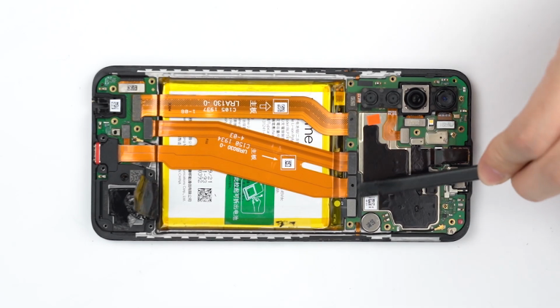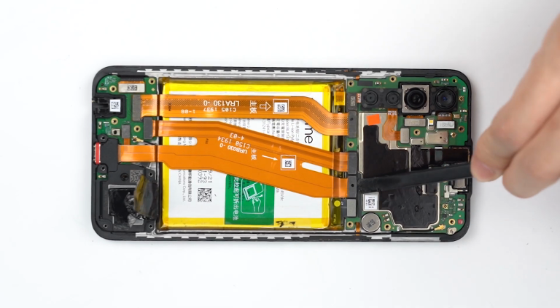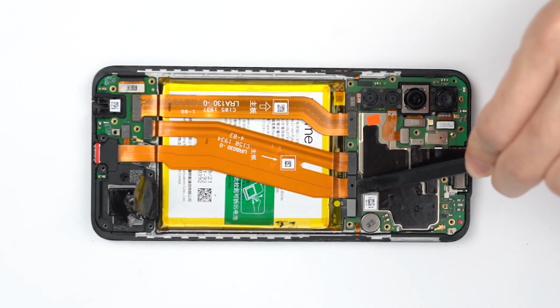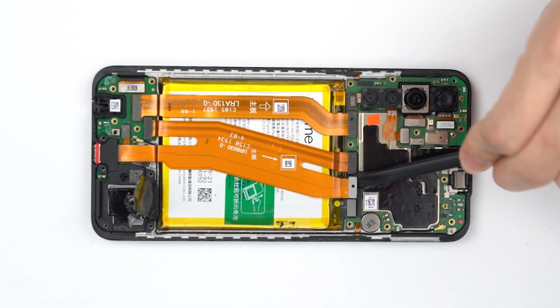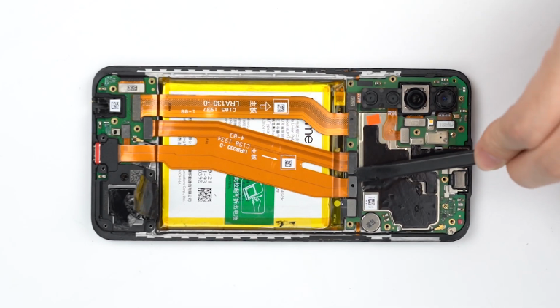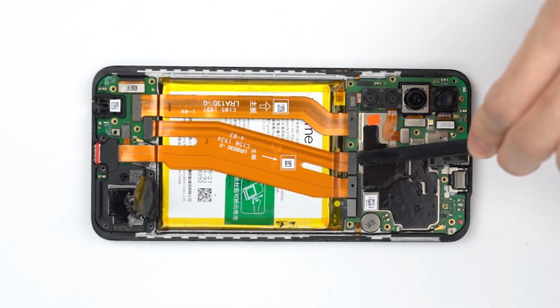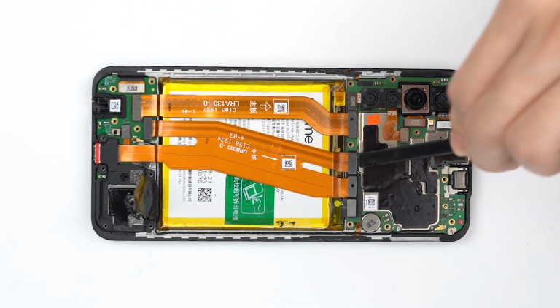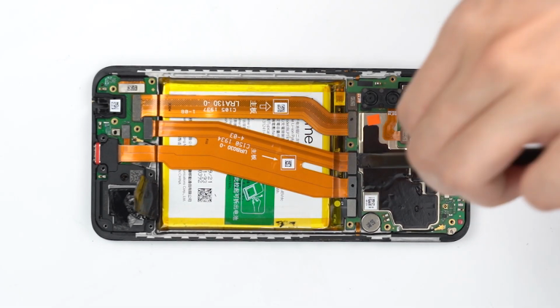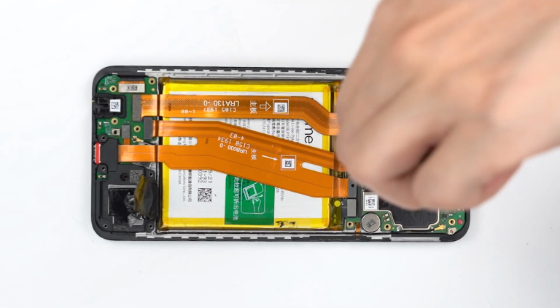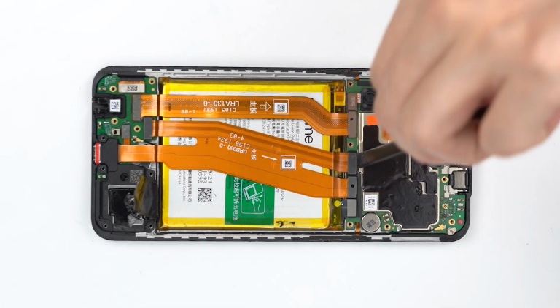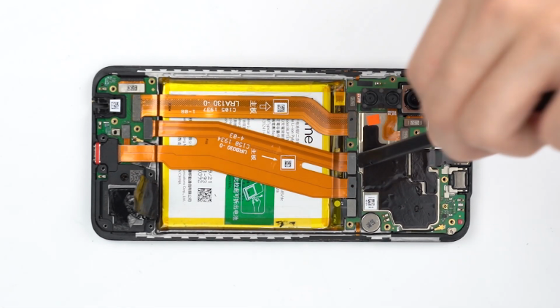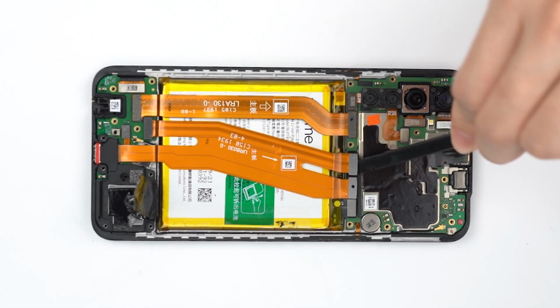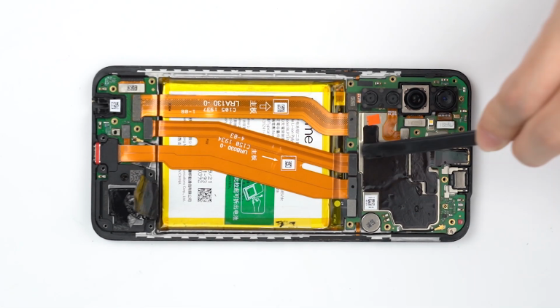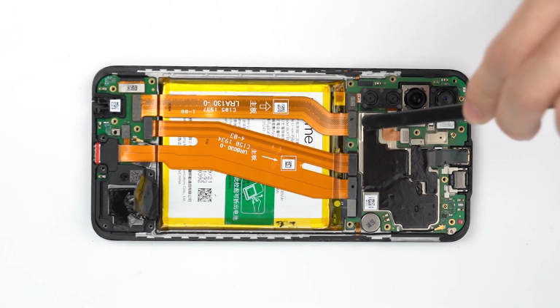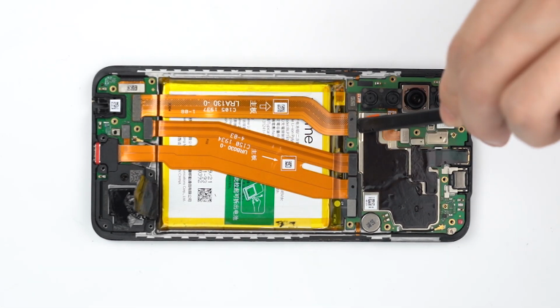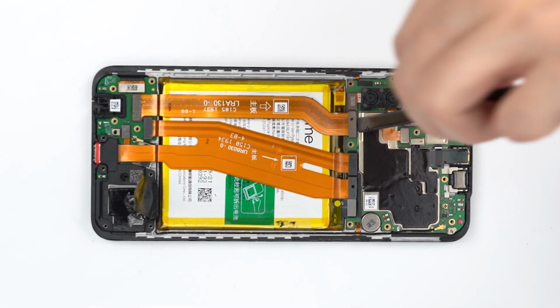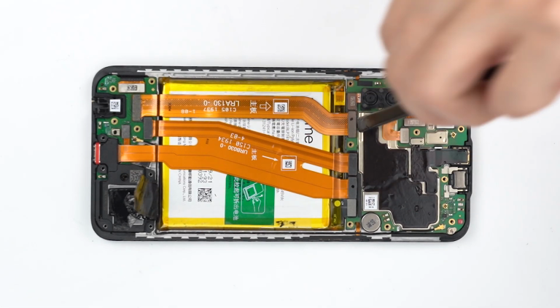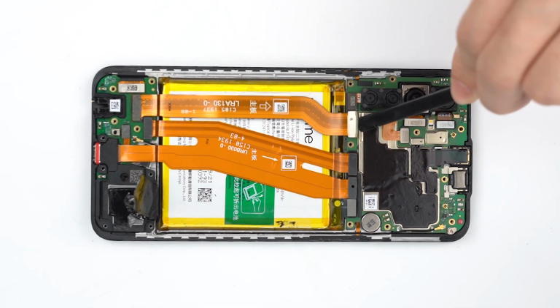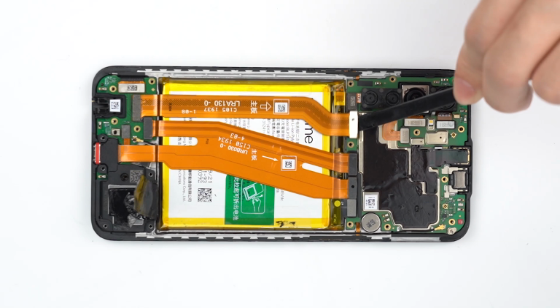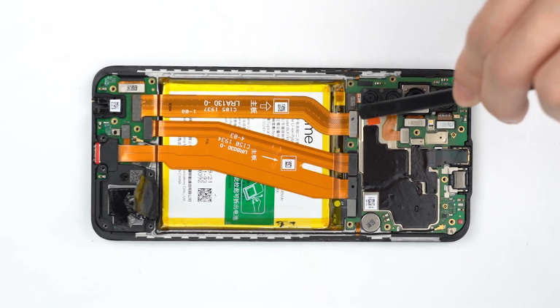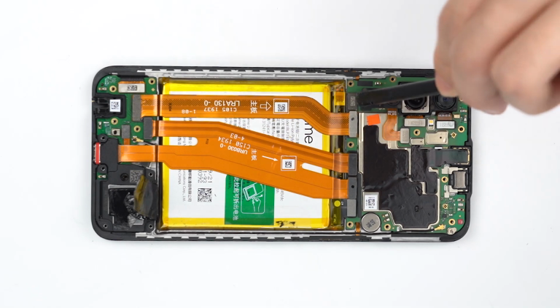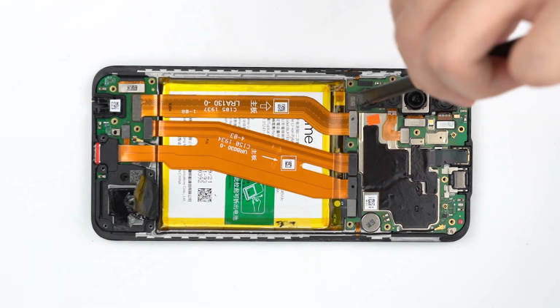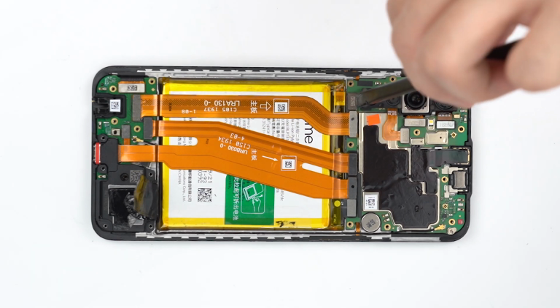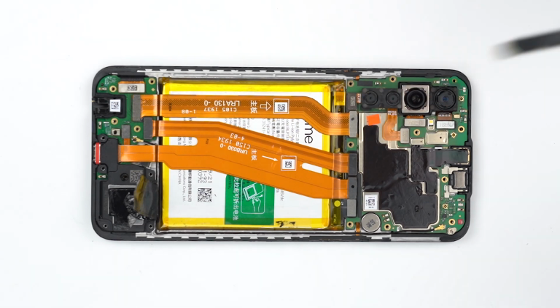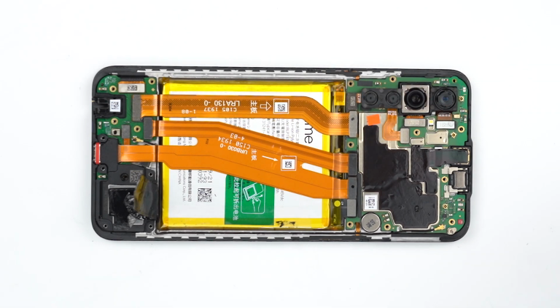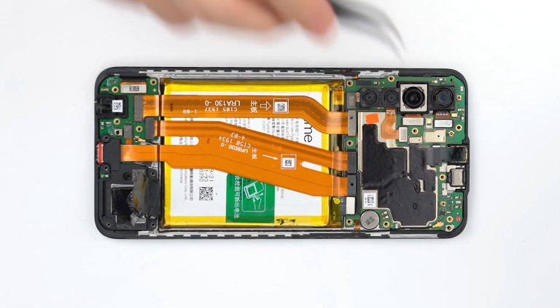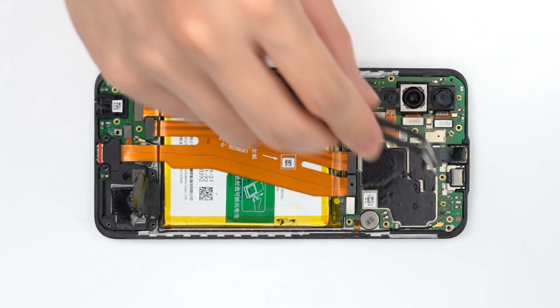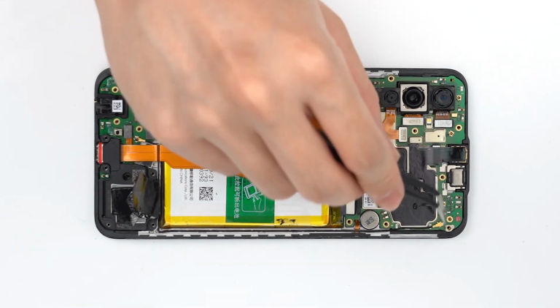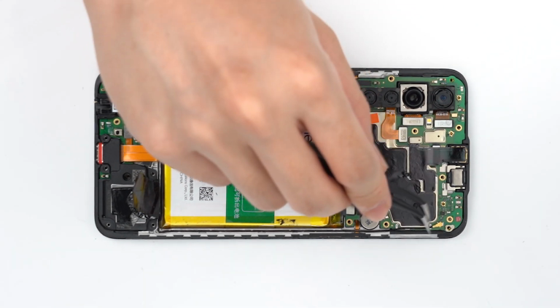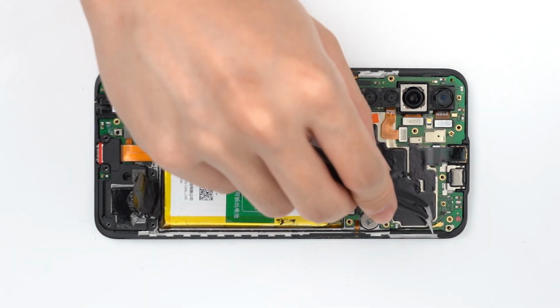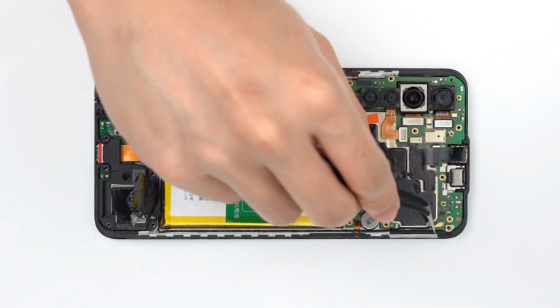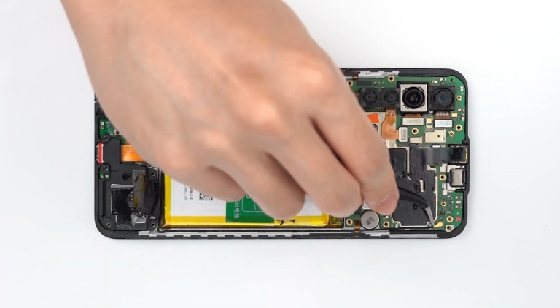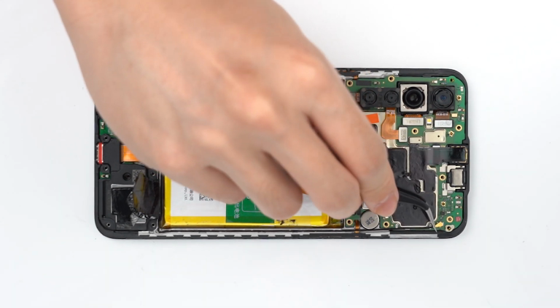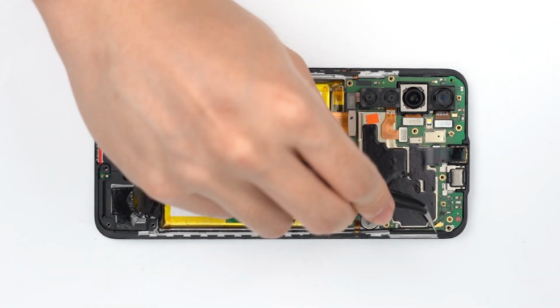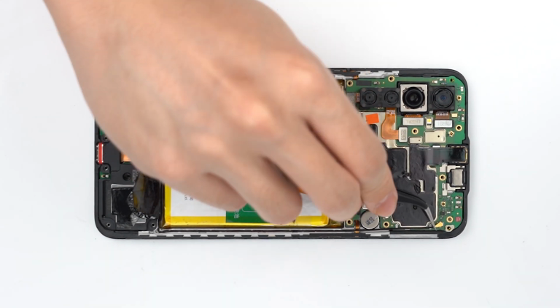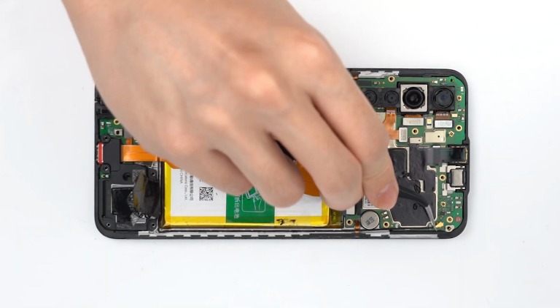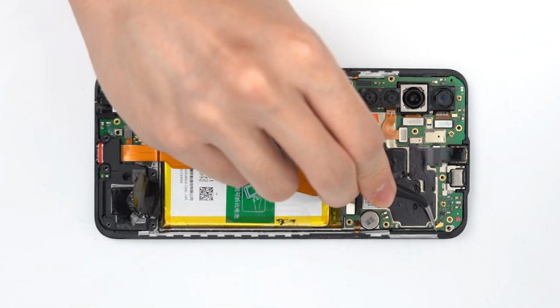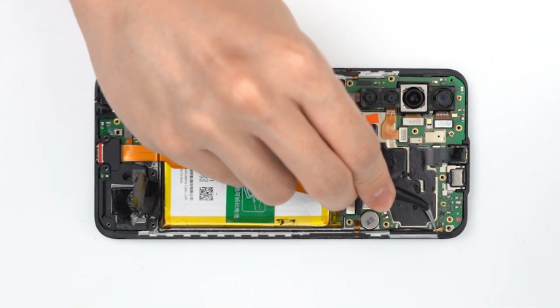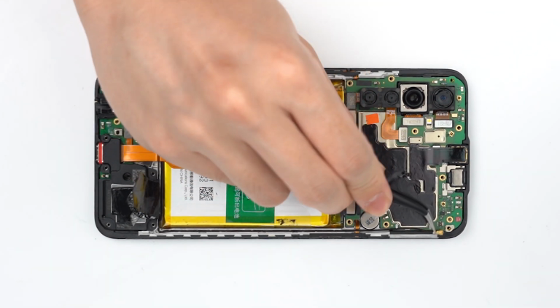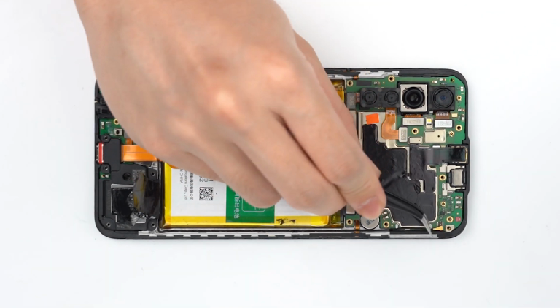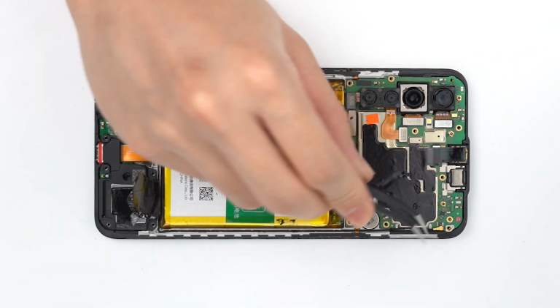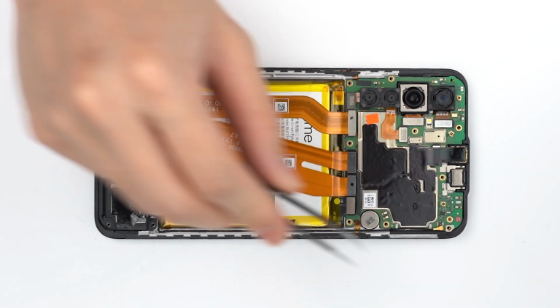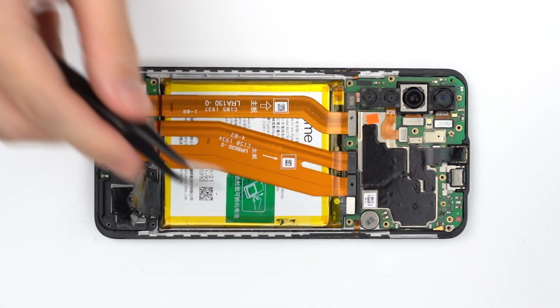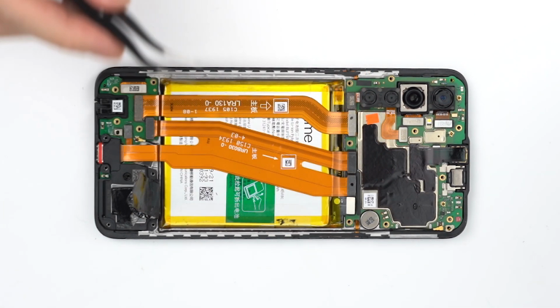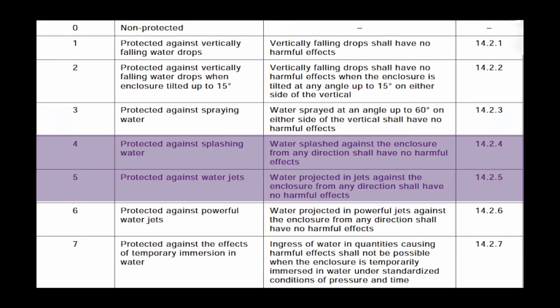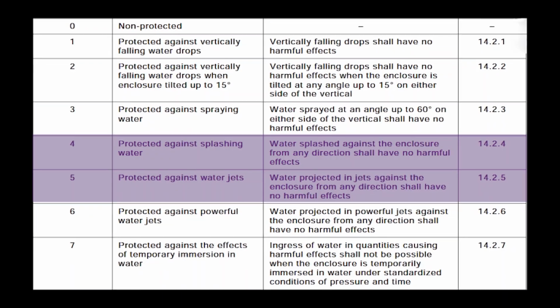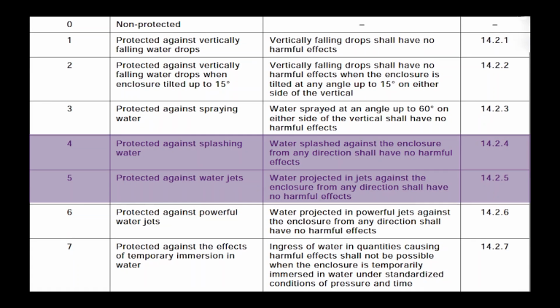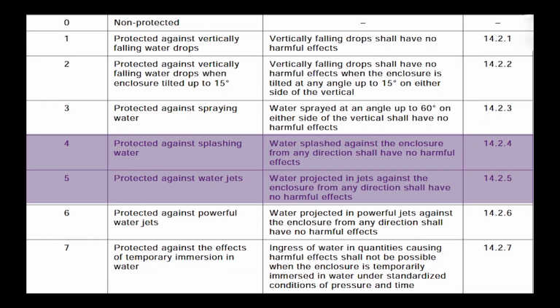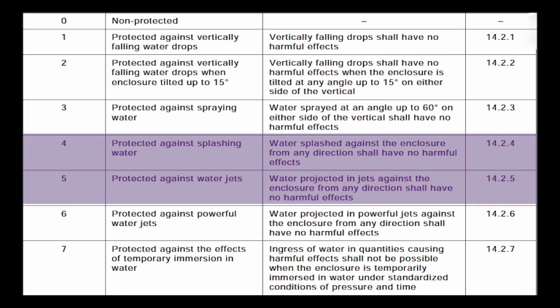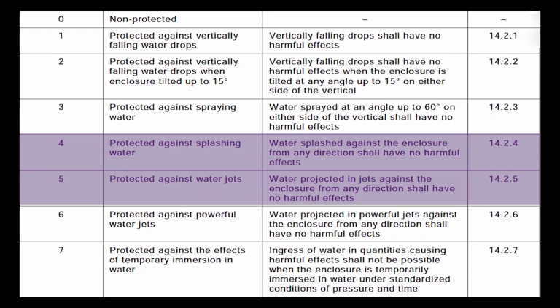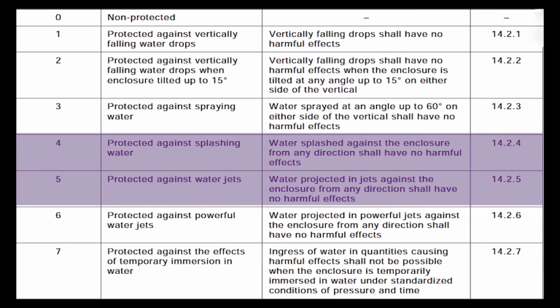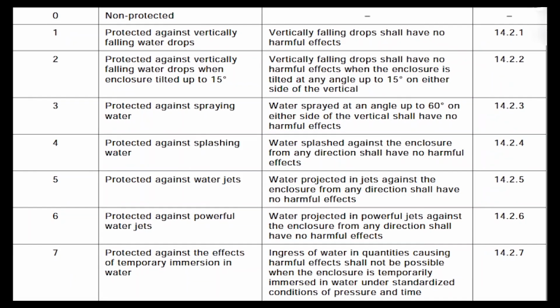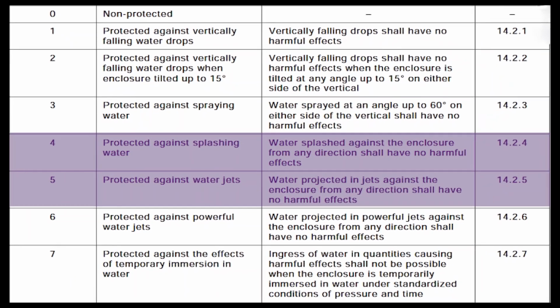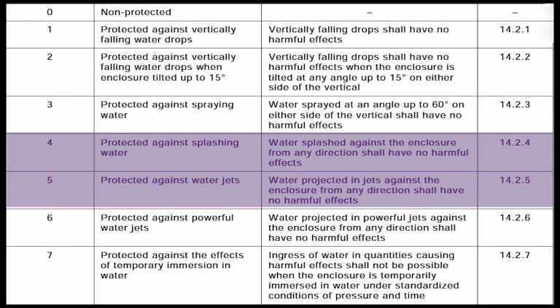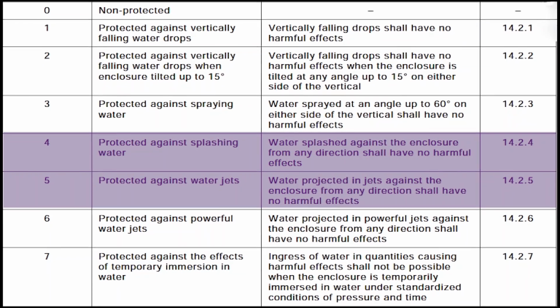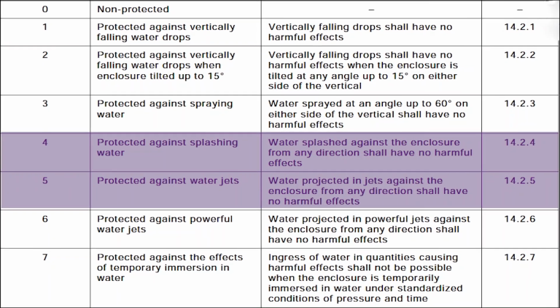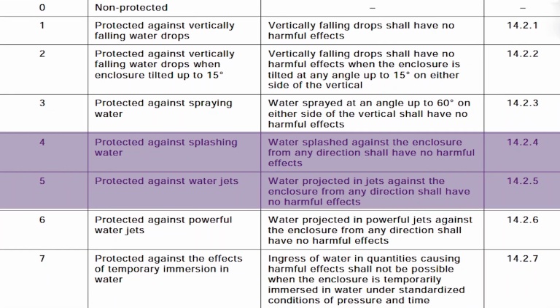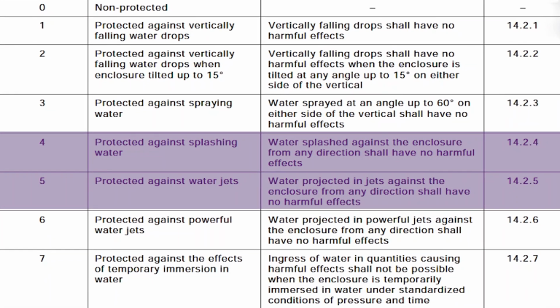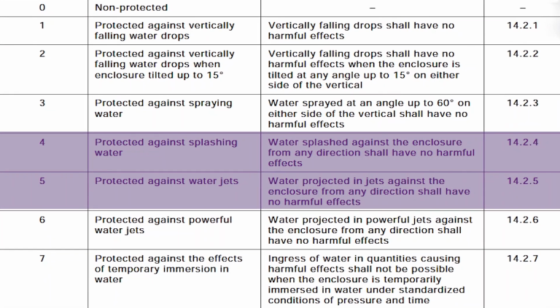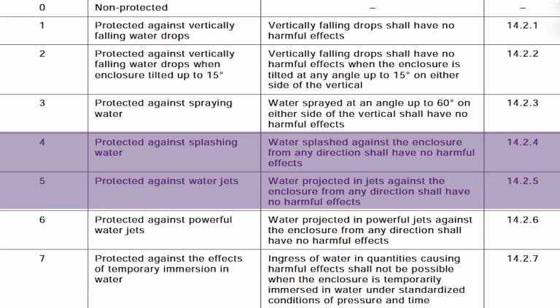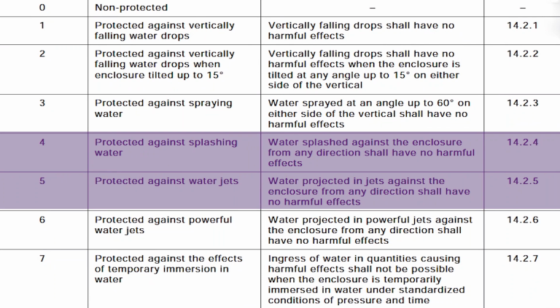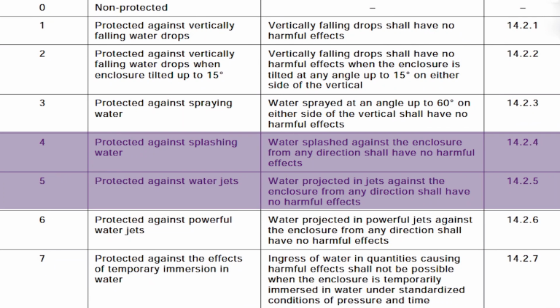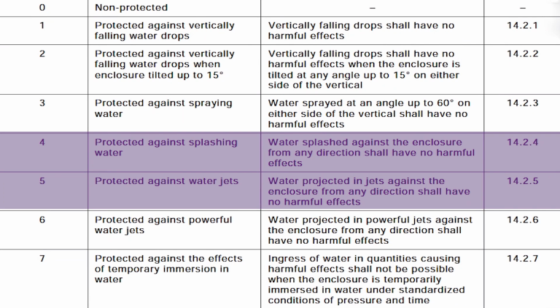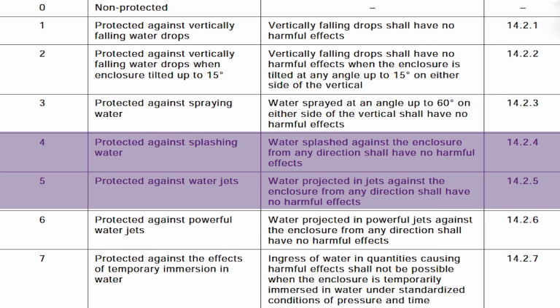Overall, the Realme X2 is less waterproof than the Realme X2 Pro, with a waterproof rating of between 4 and 5.